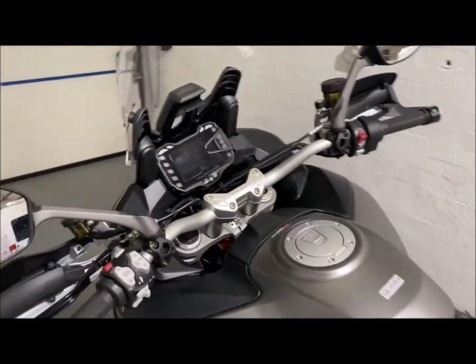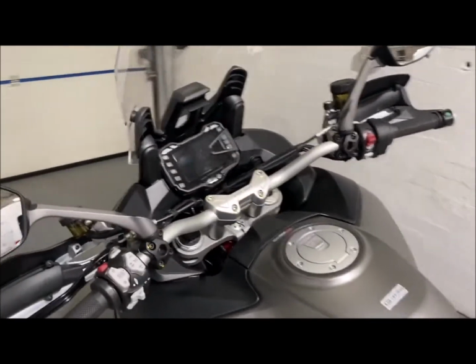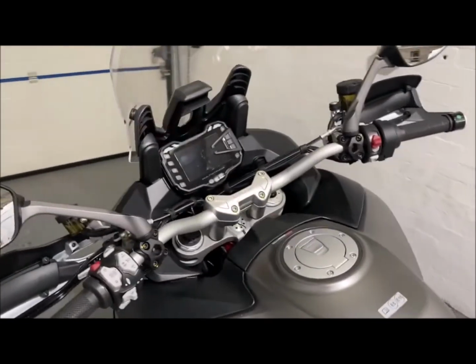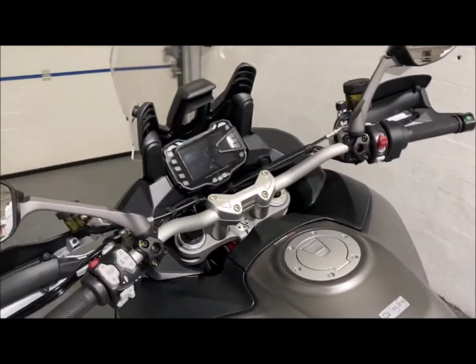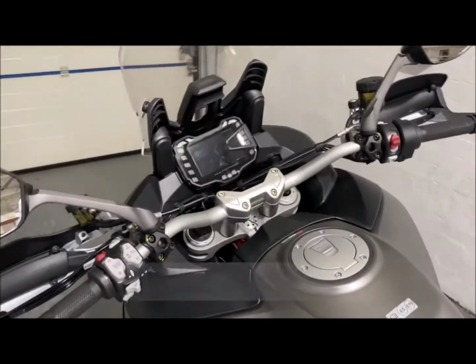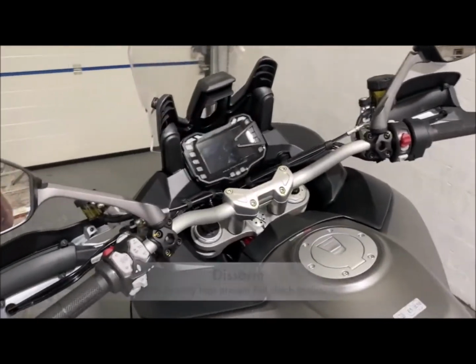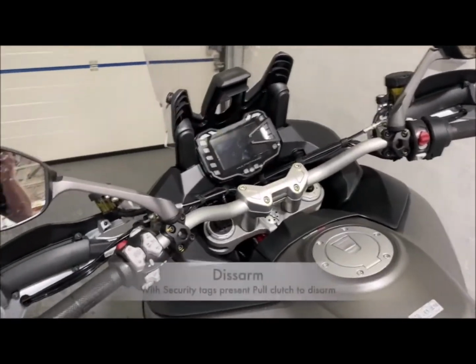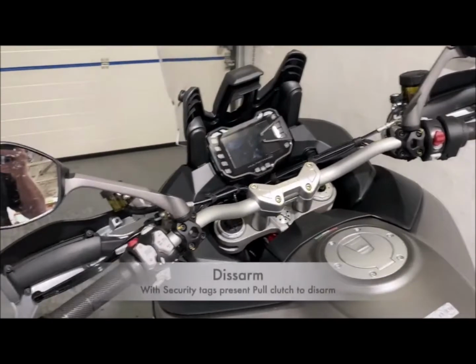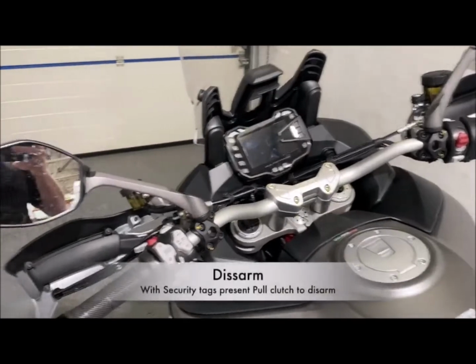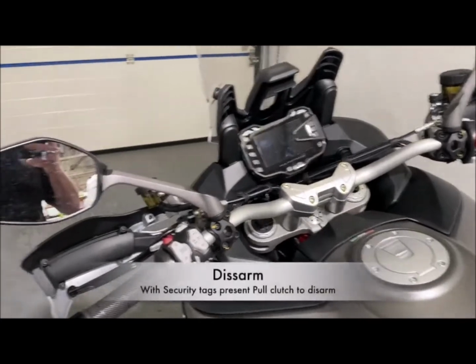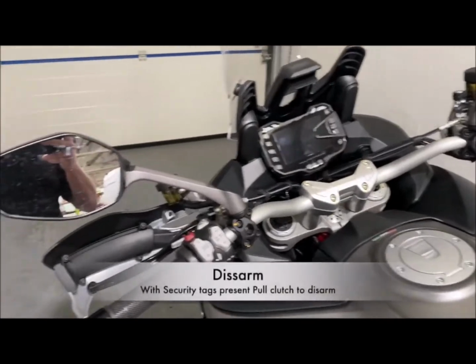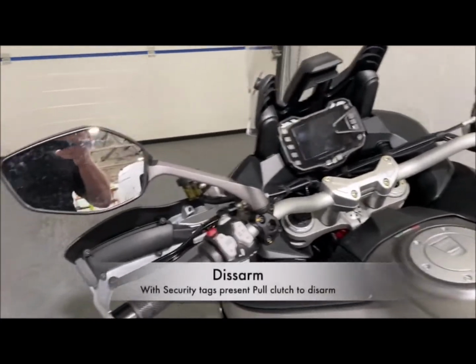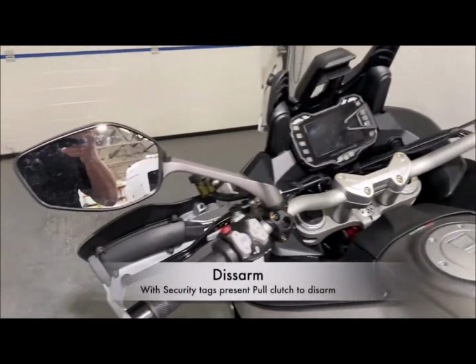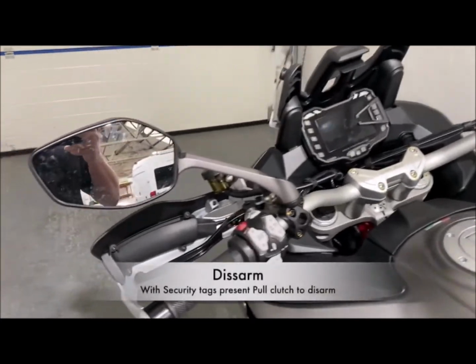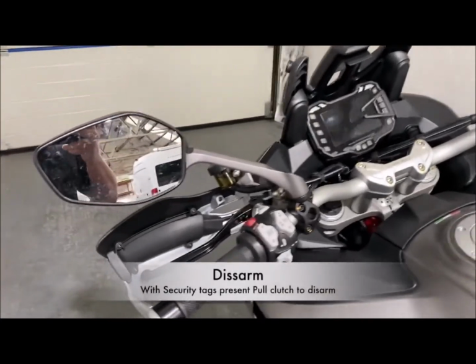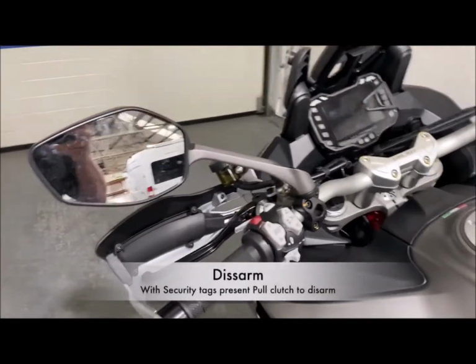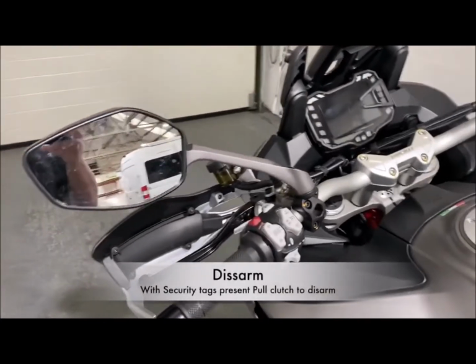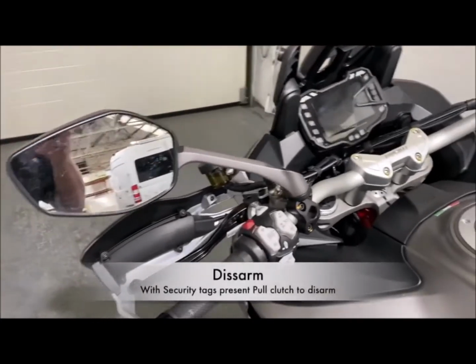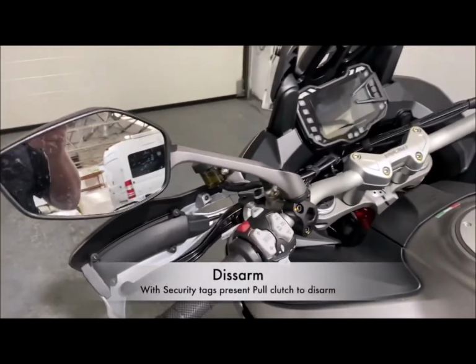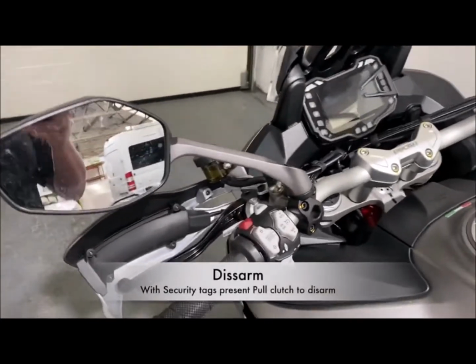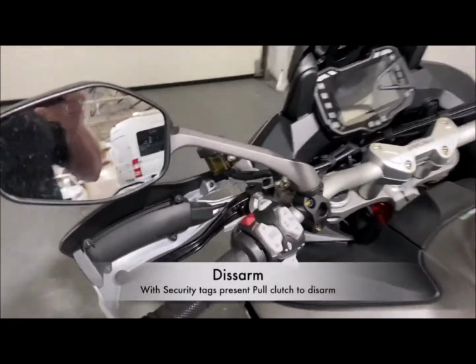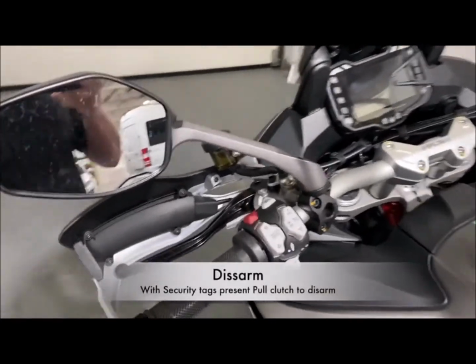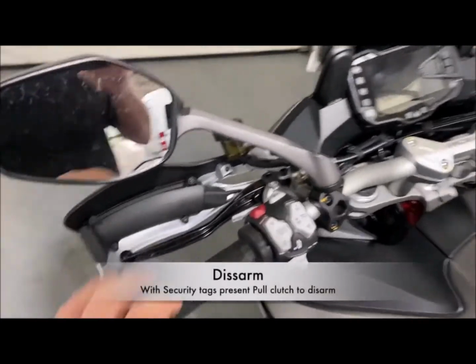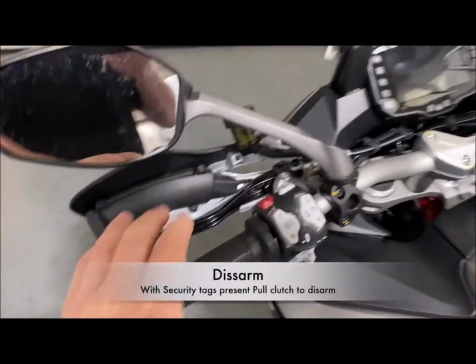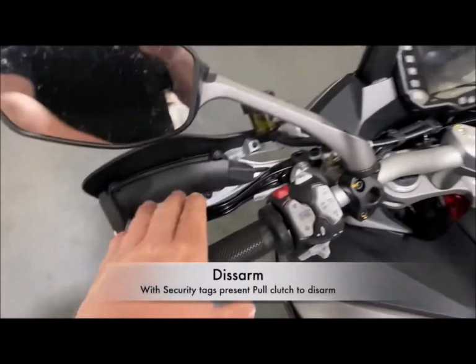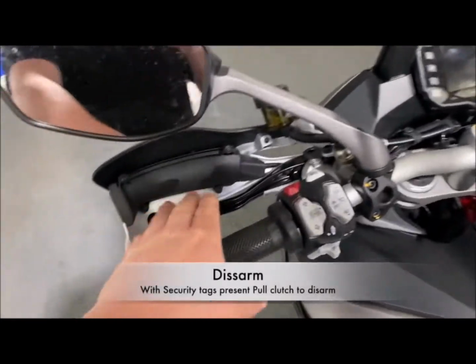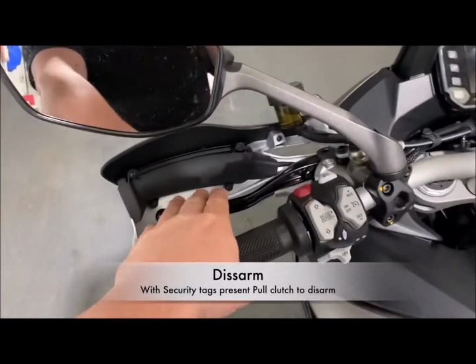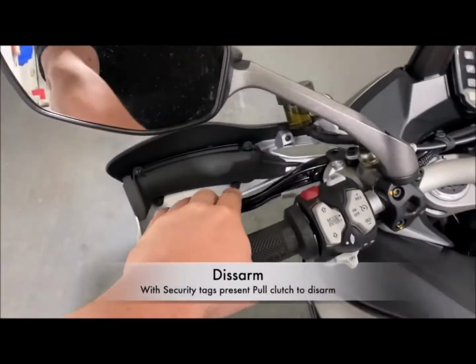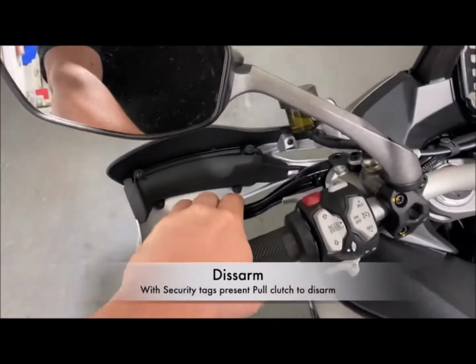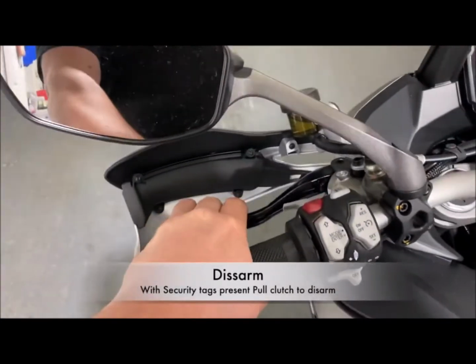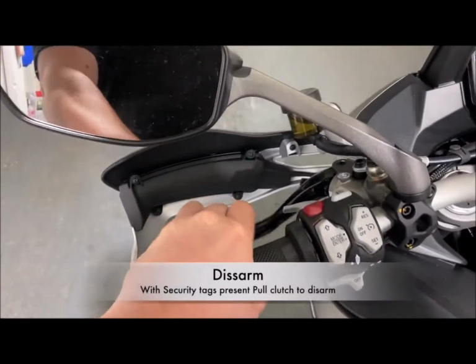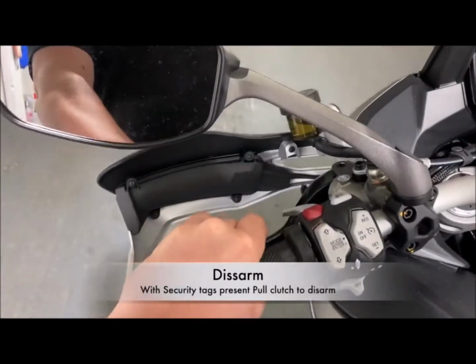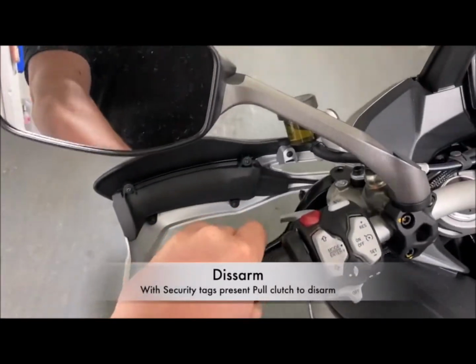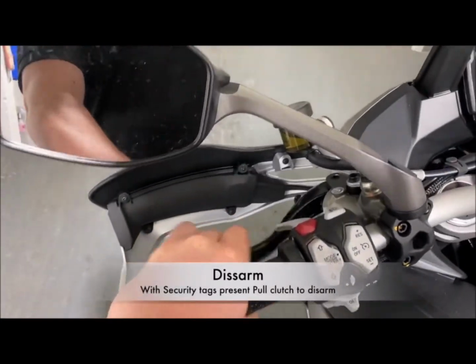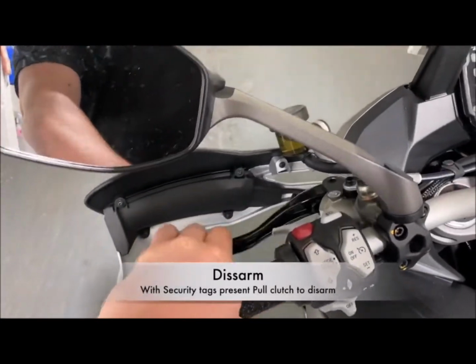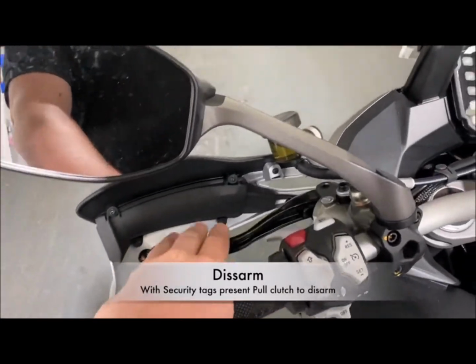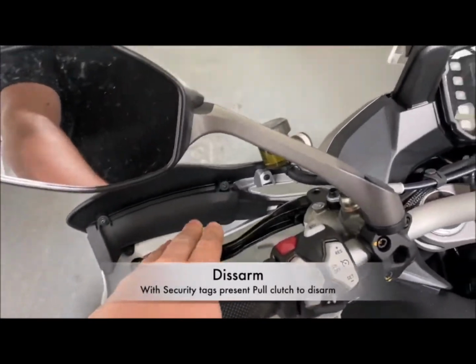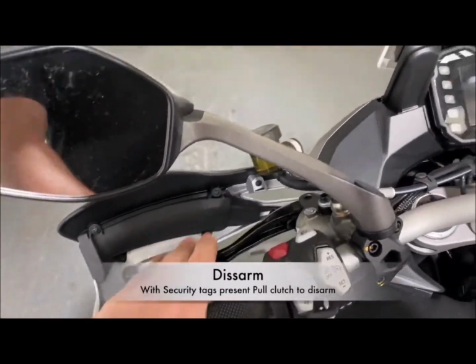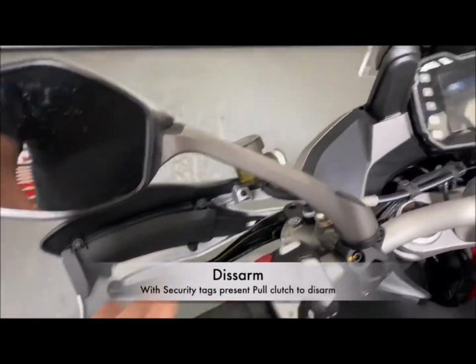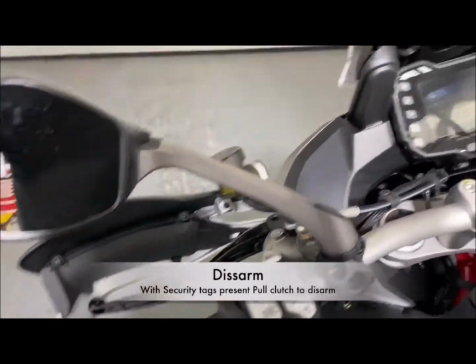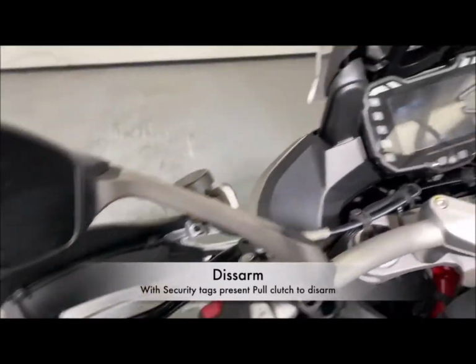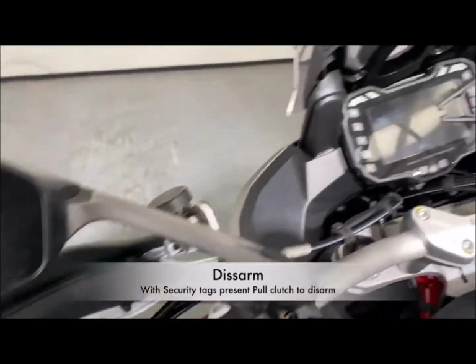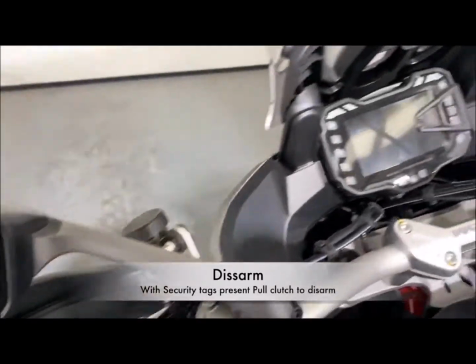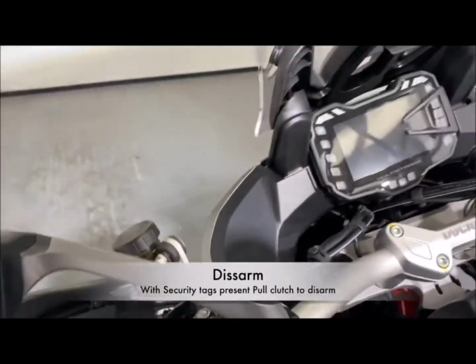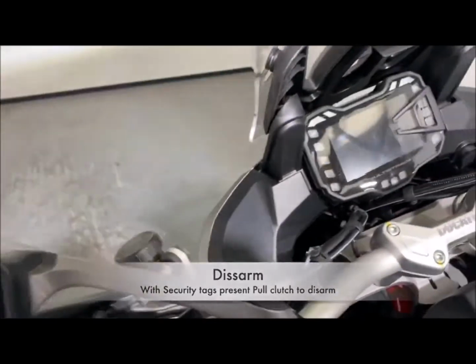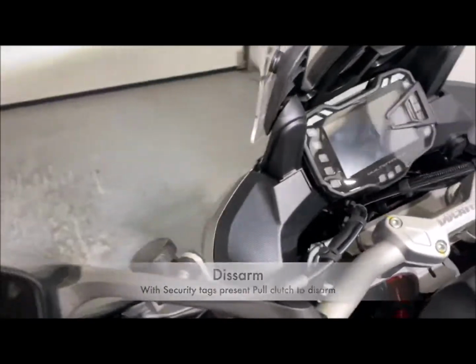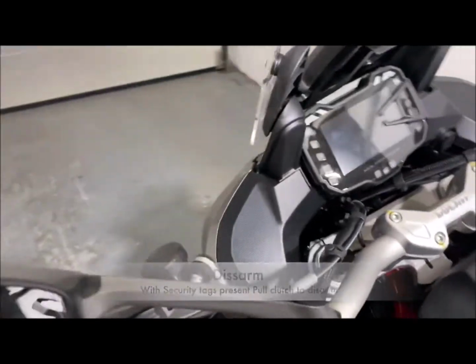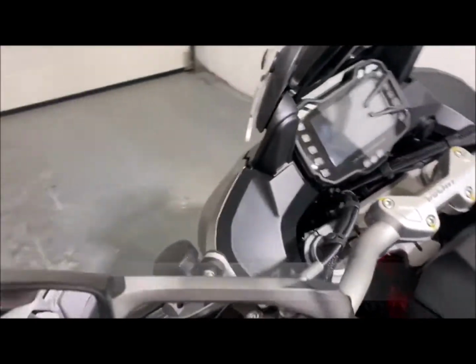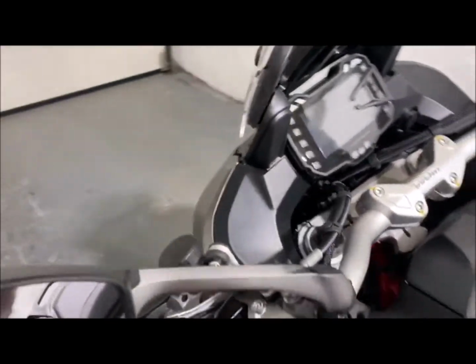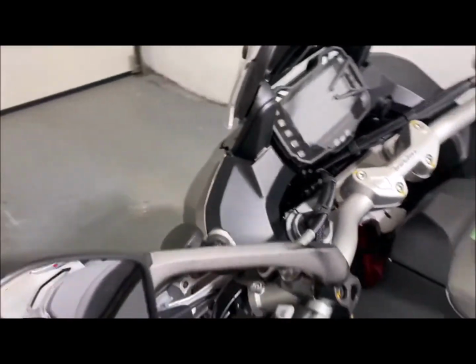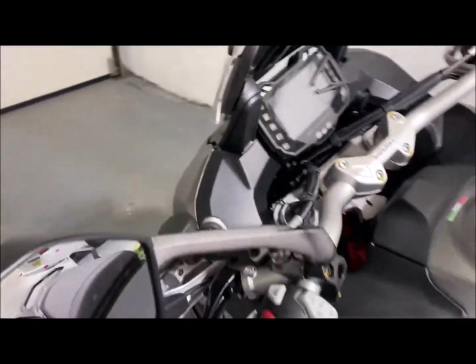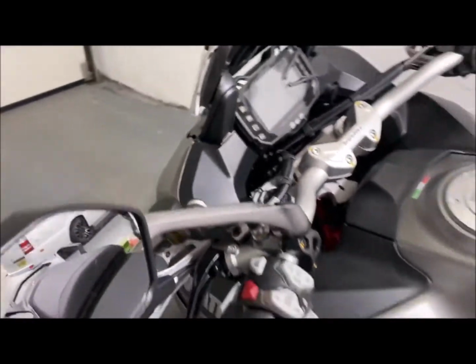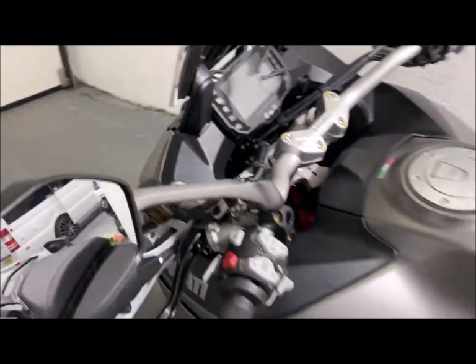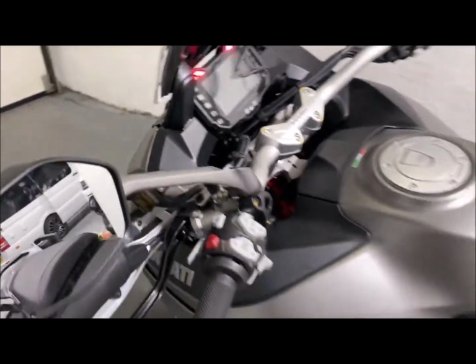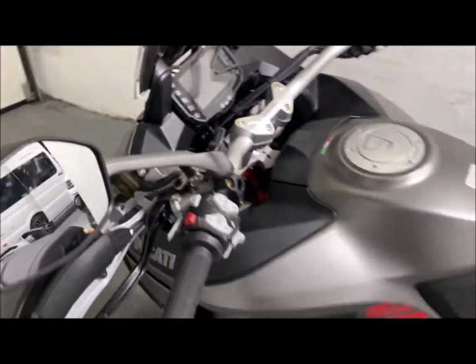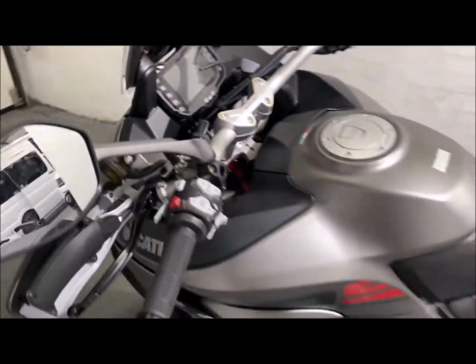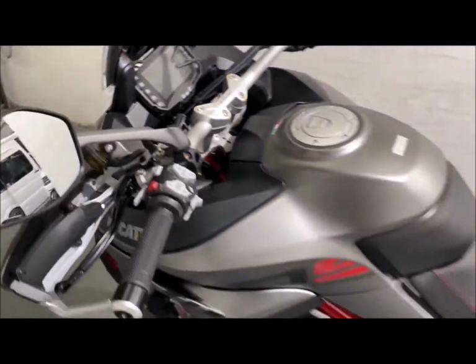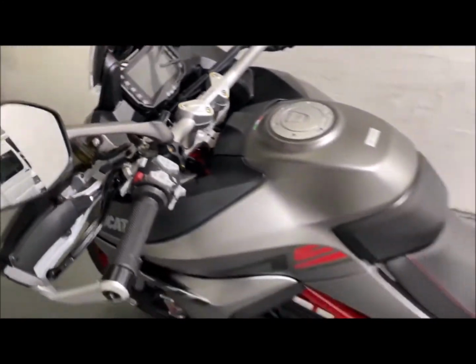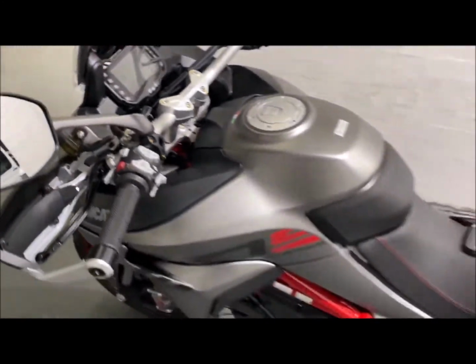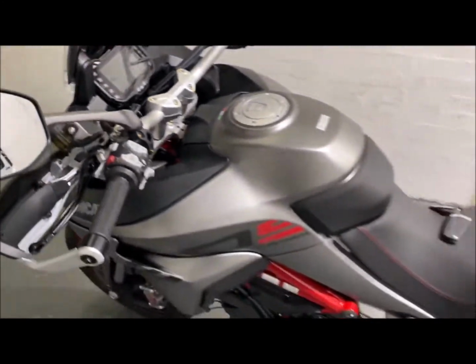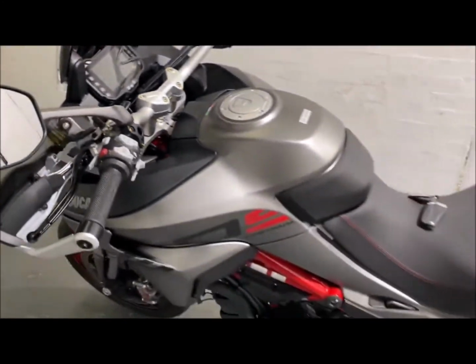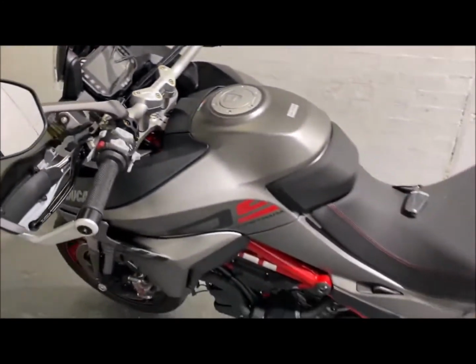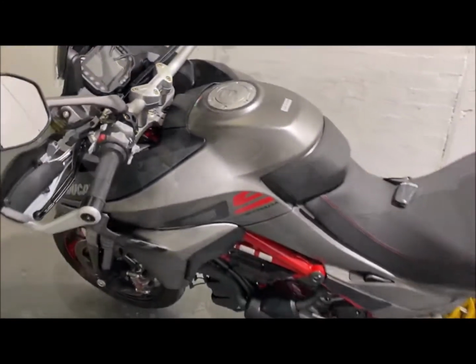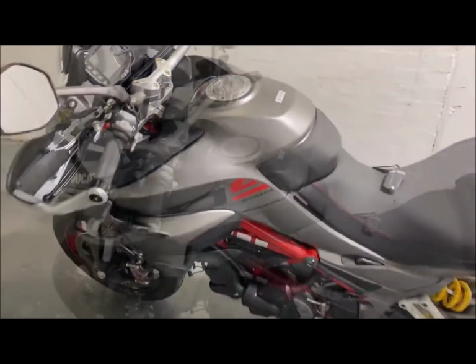Now we've finished with the arming mode. Simply to disarm the system, pull the clutch in — two chirps — and the bike's disarmed.